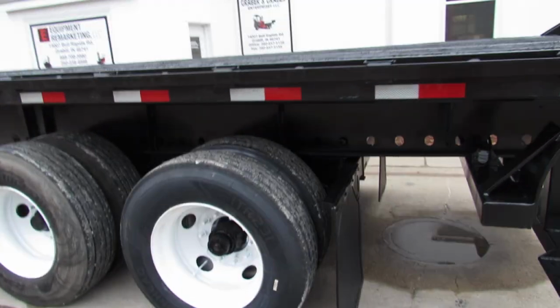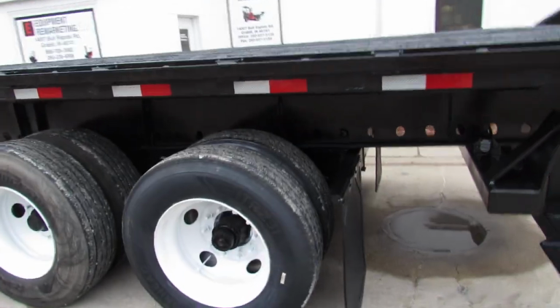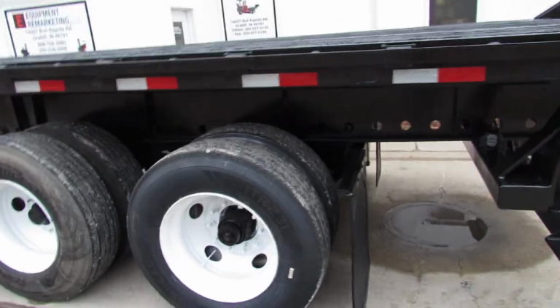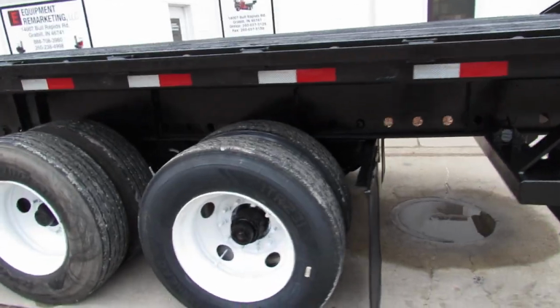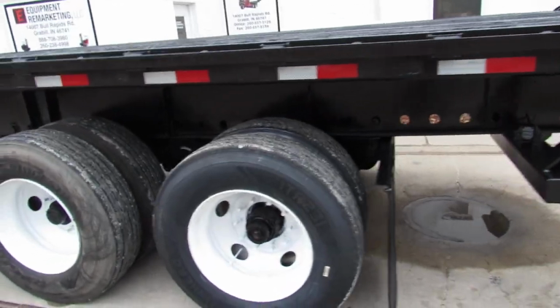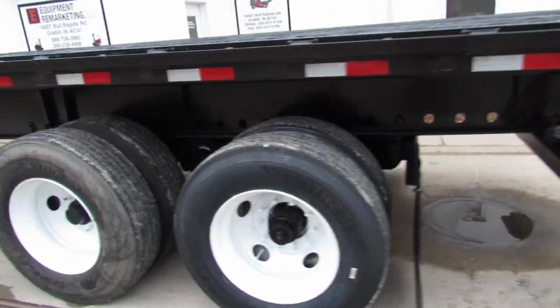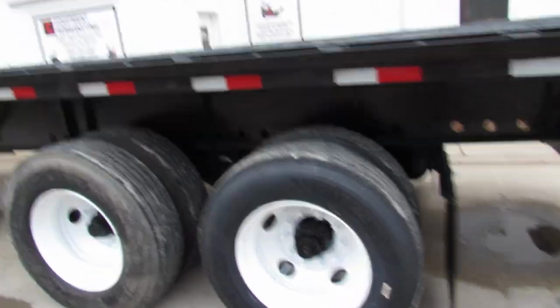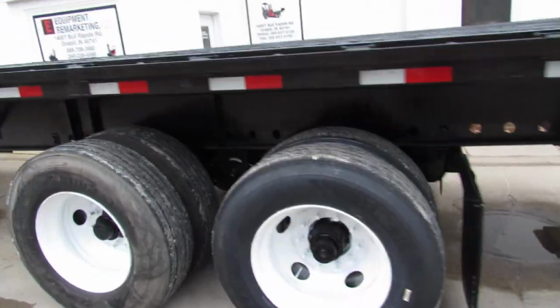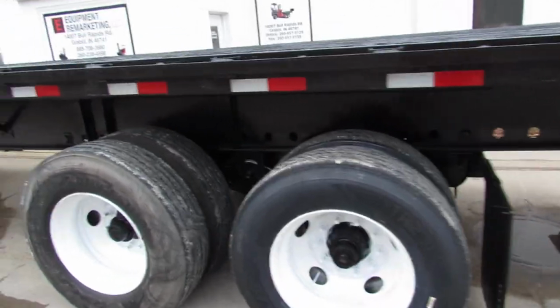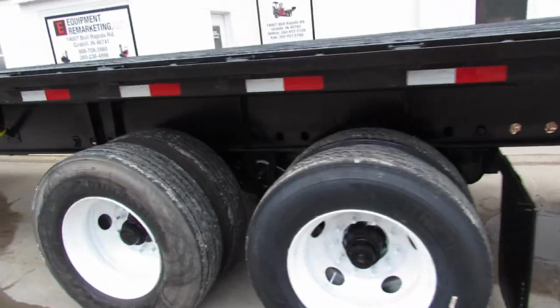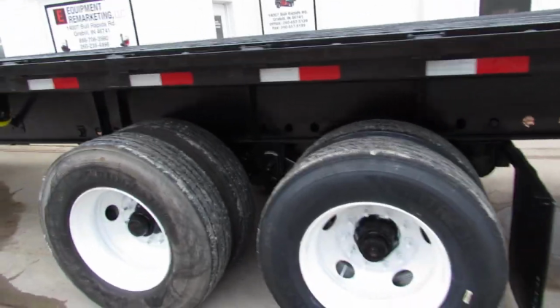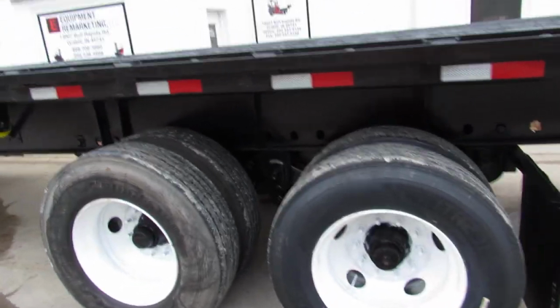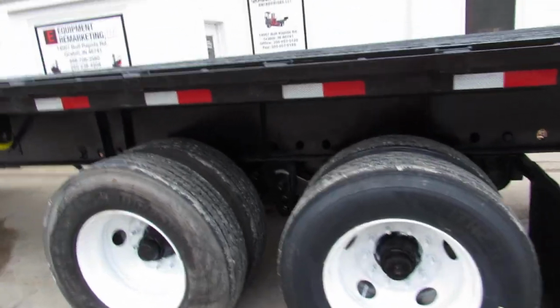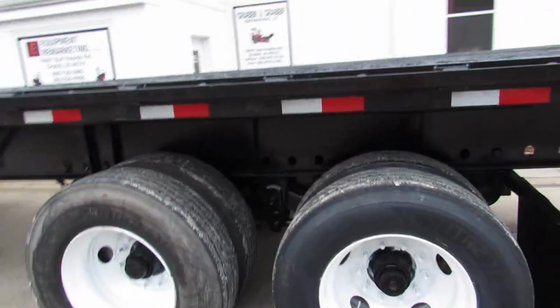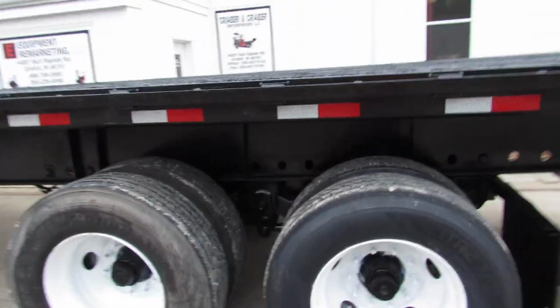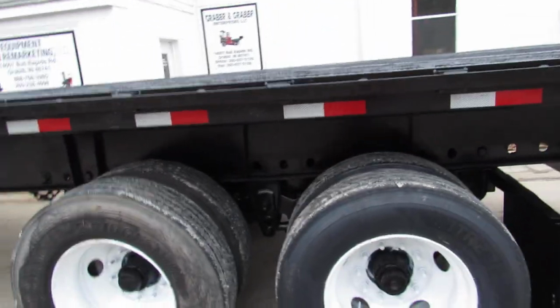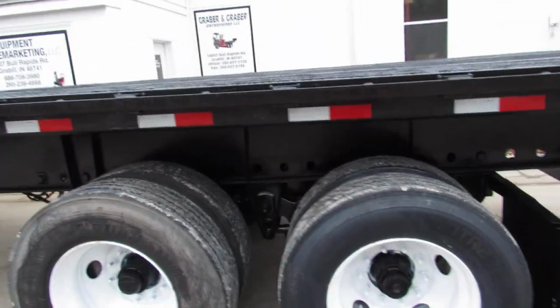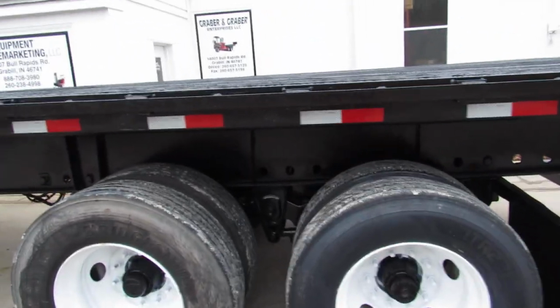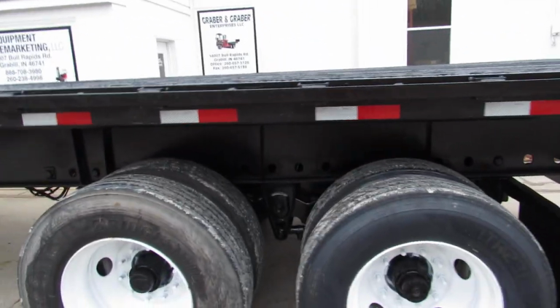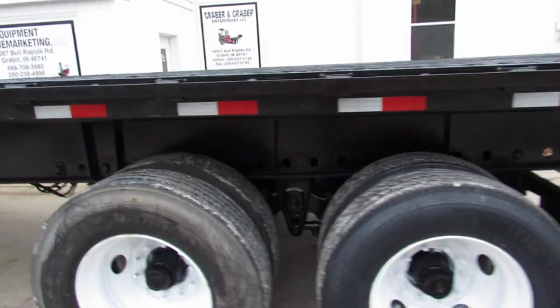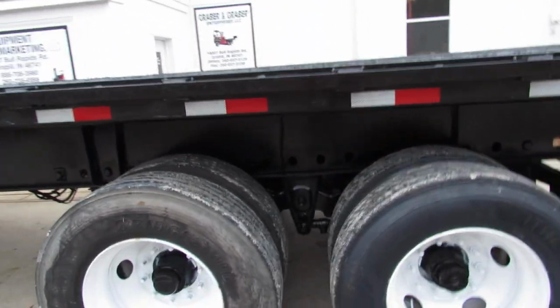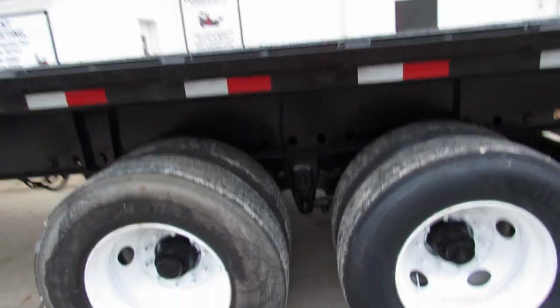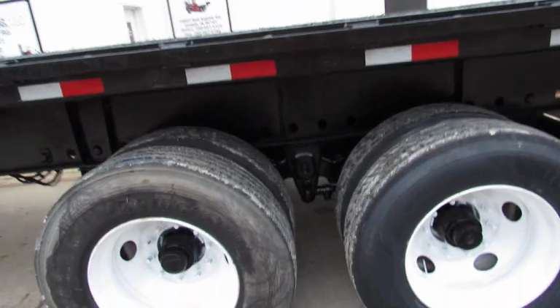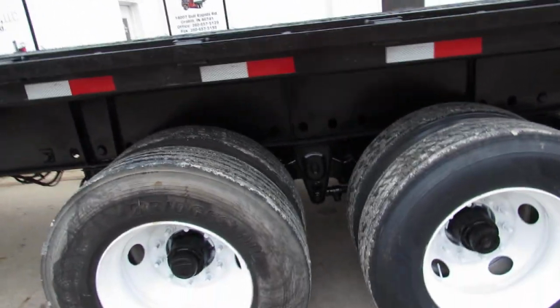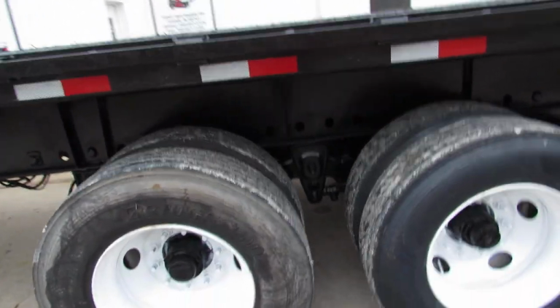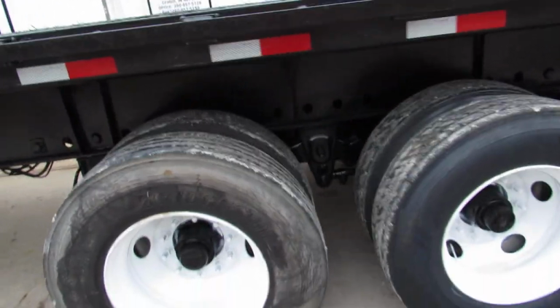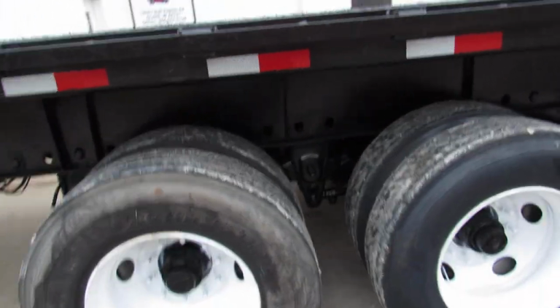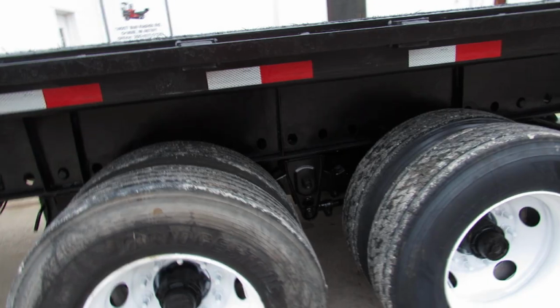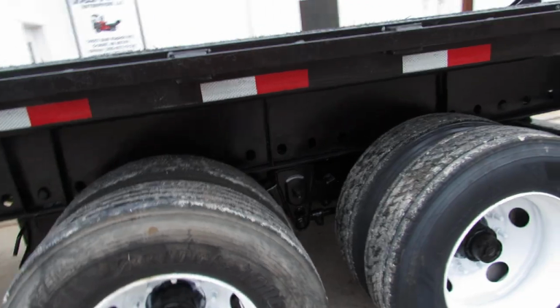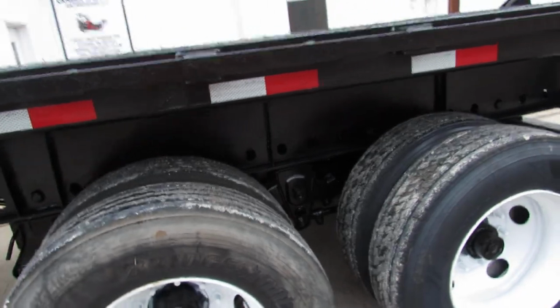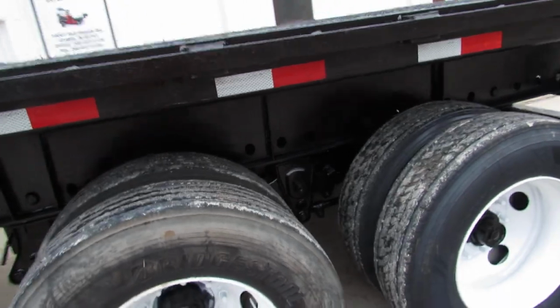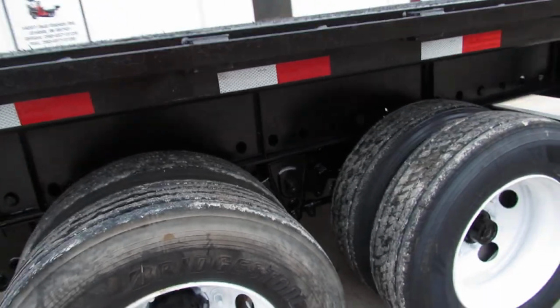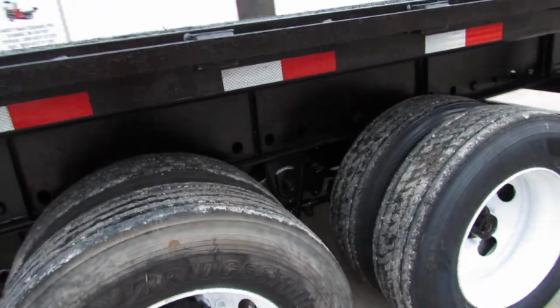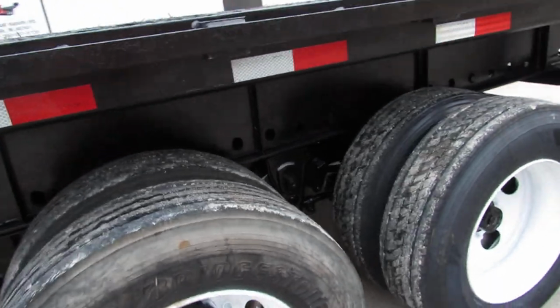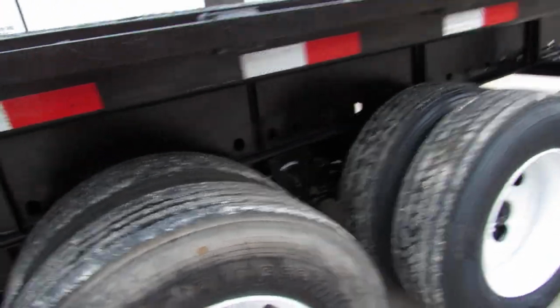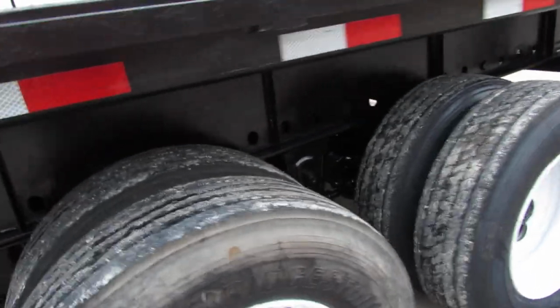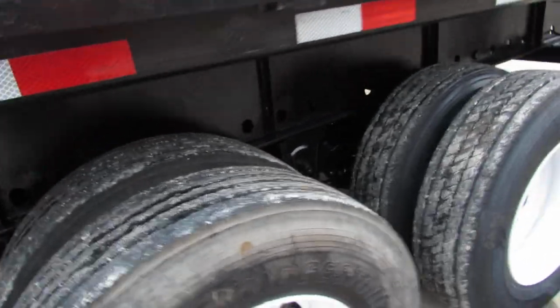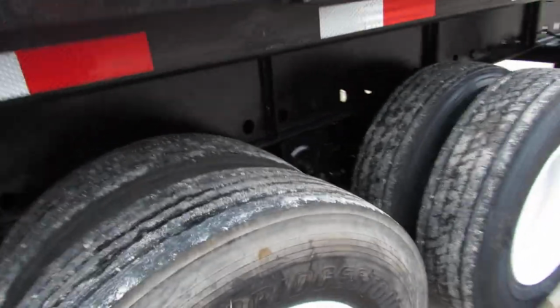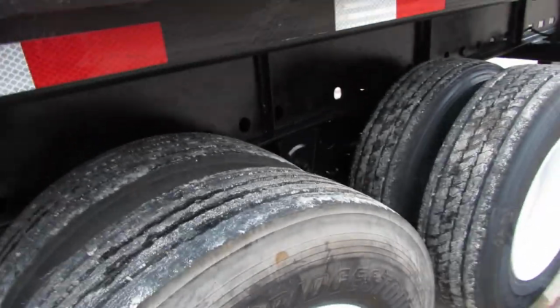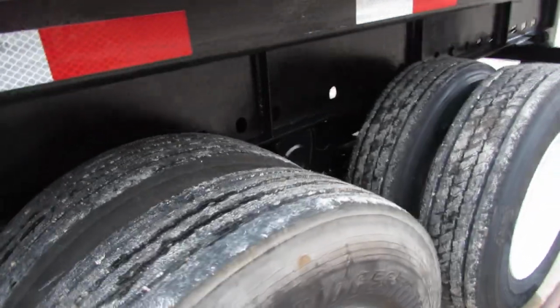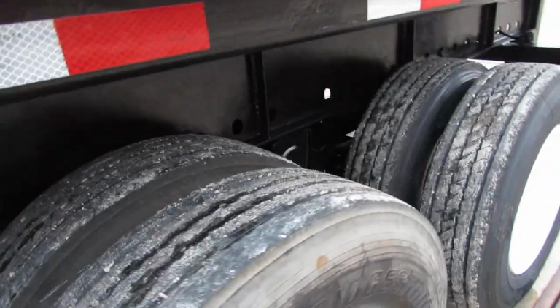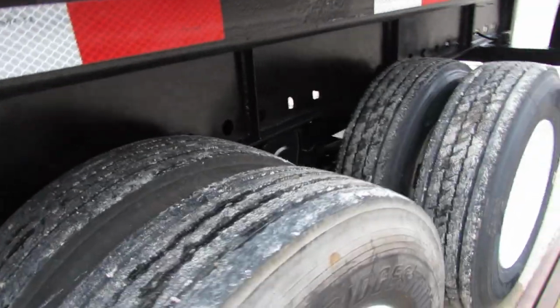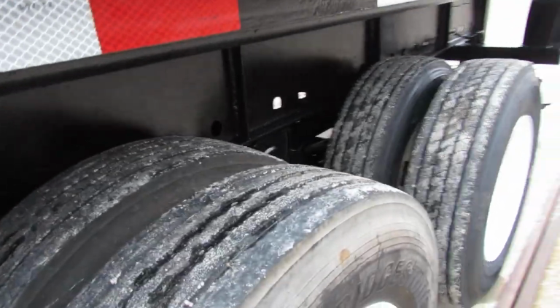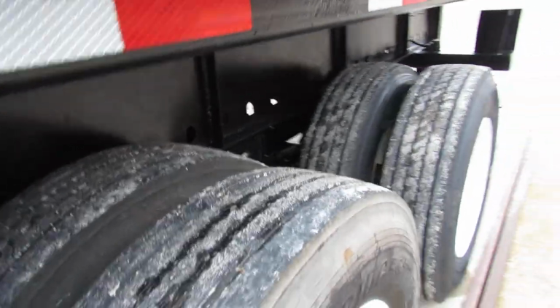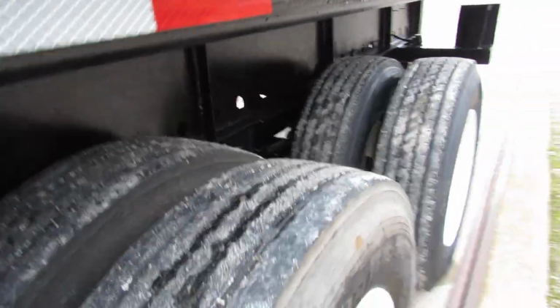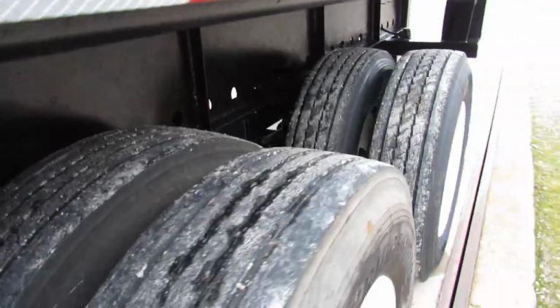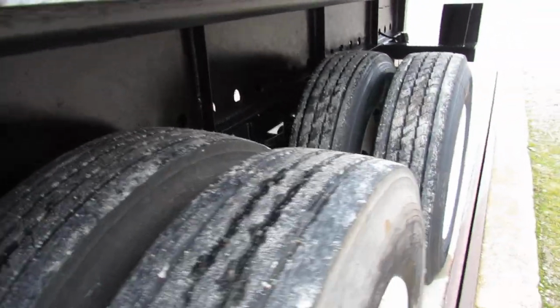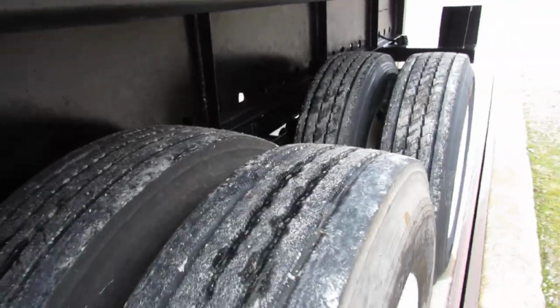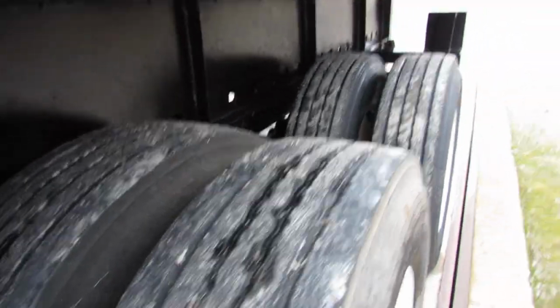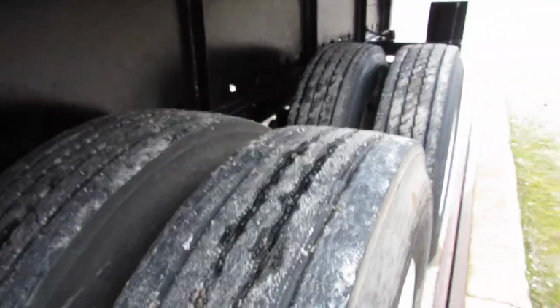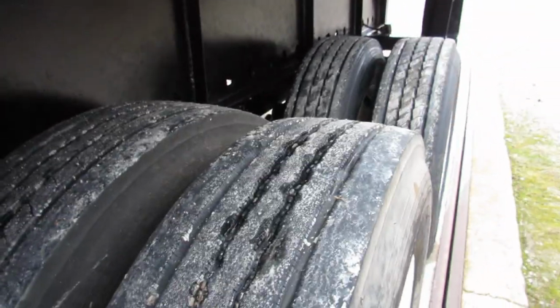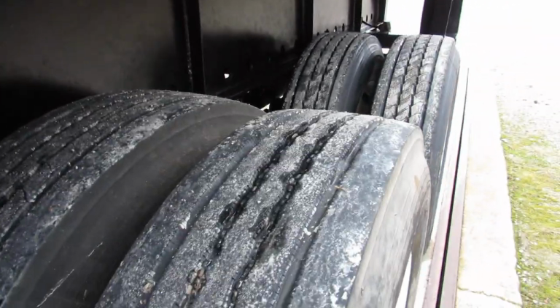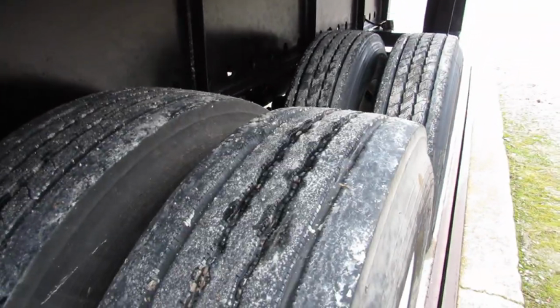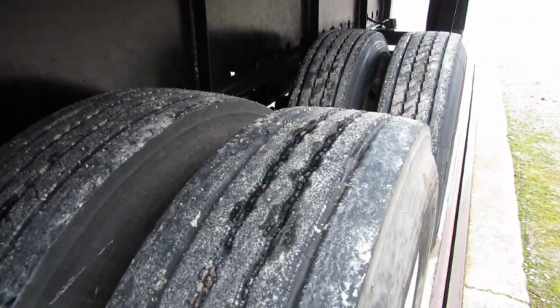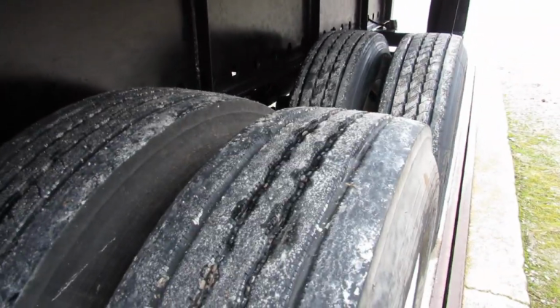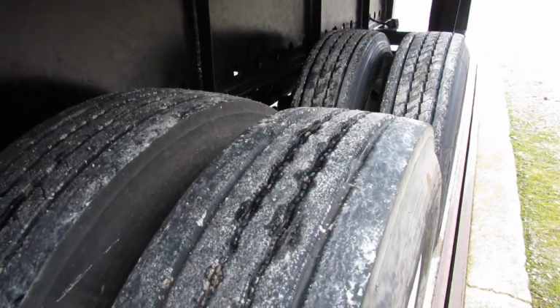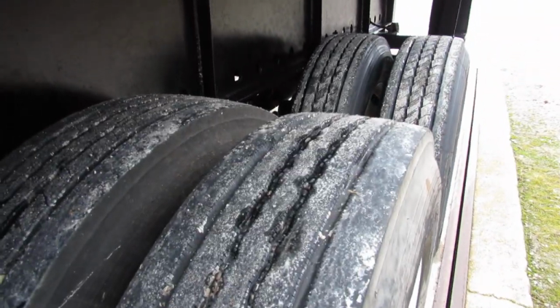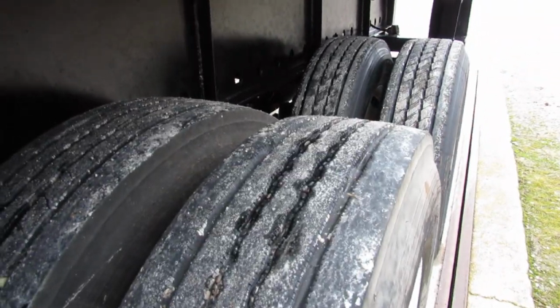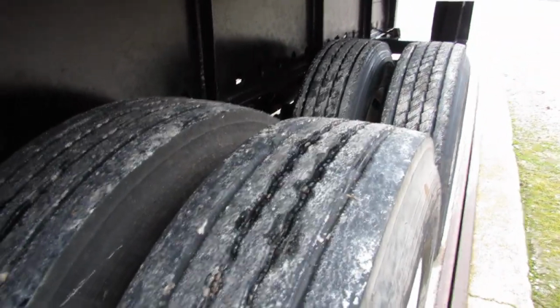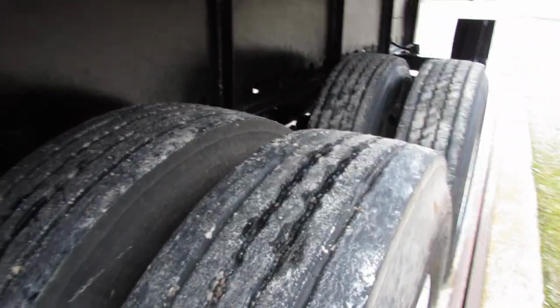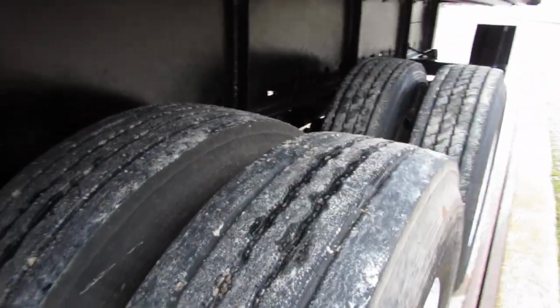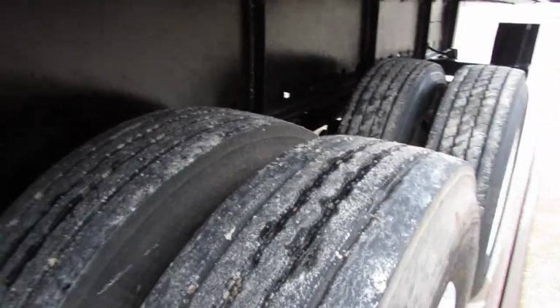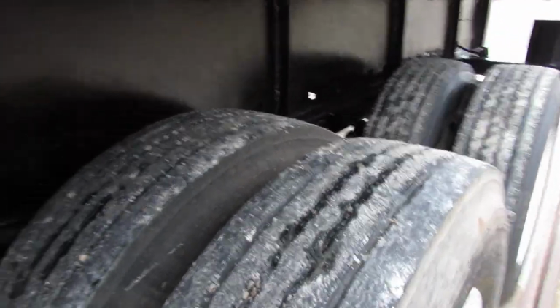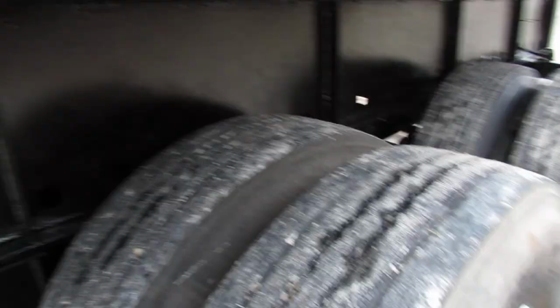Refurbed outer rim on the driver's side. 80% to new tires. Brand new brakes and drums on this unit.